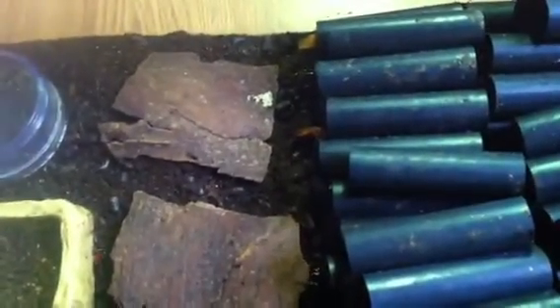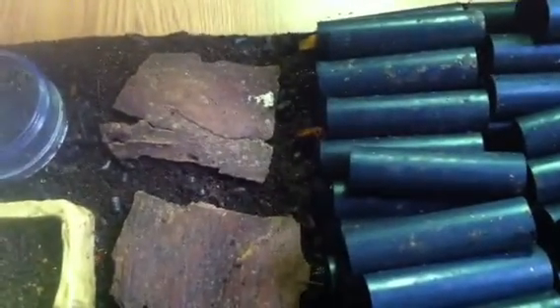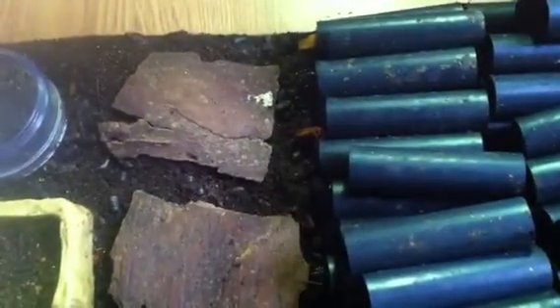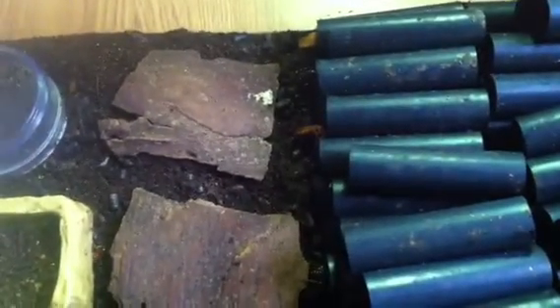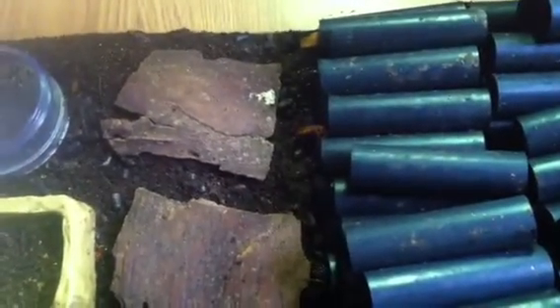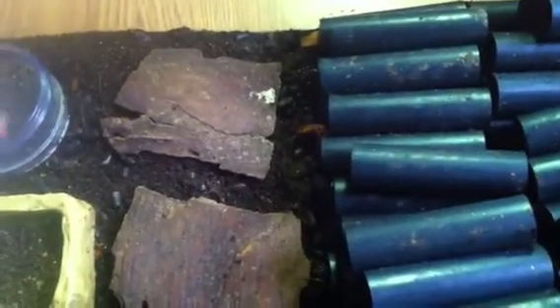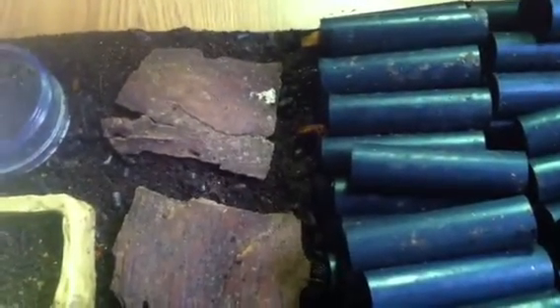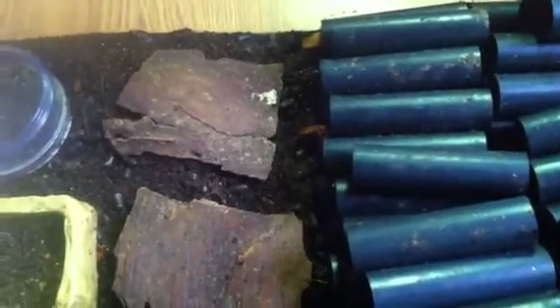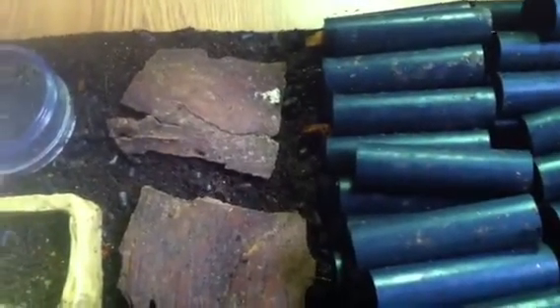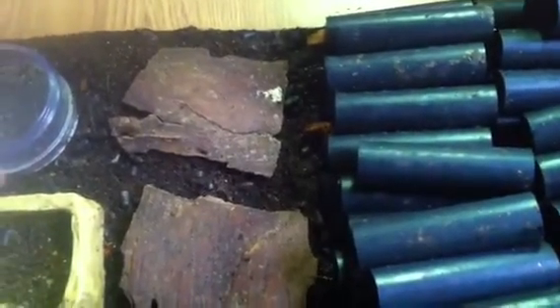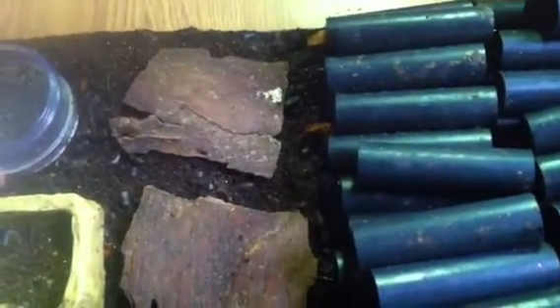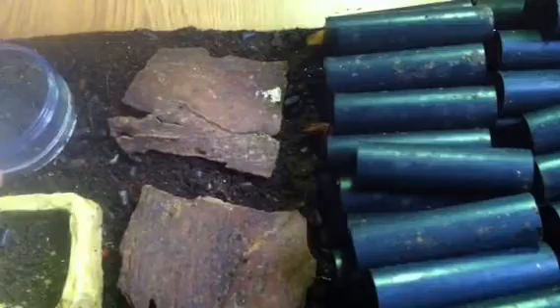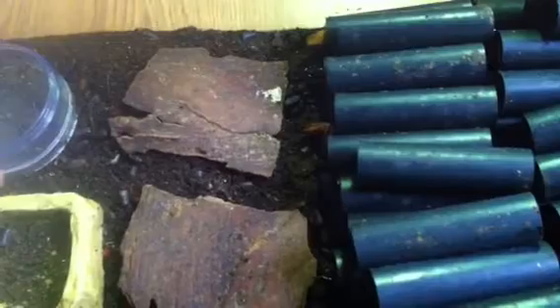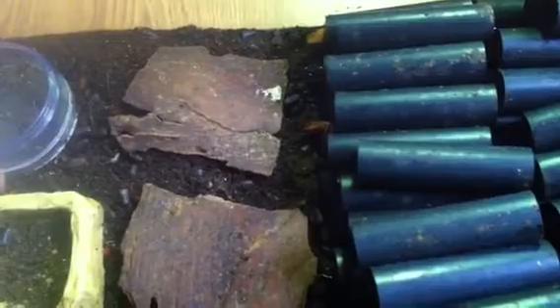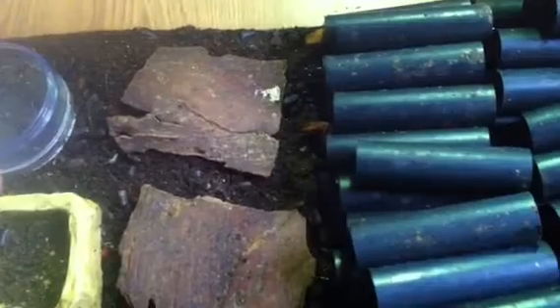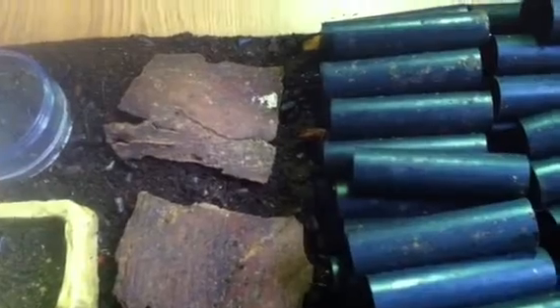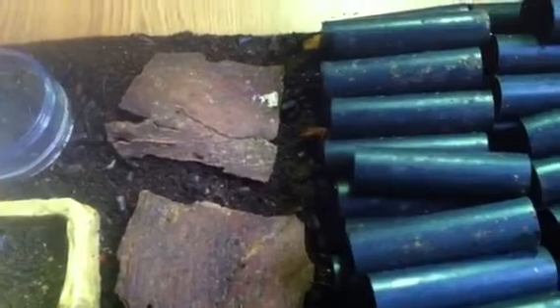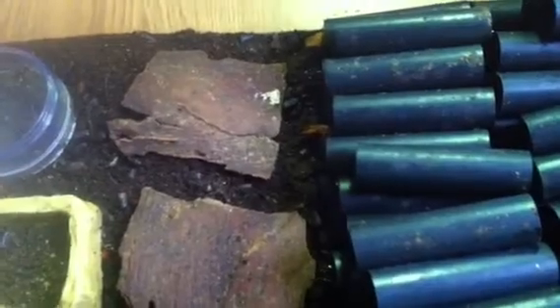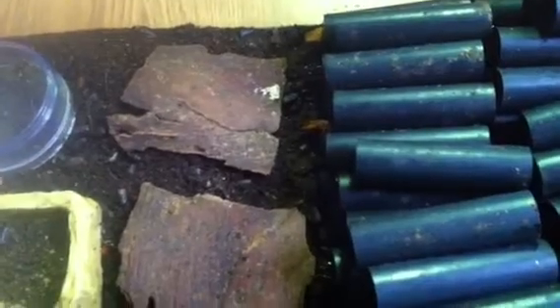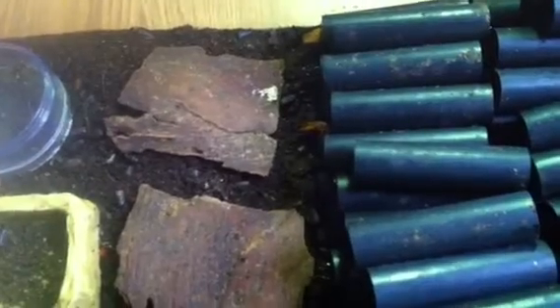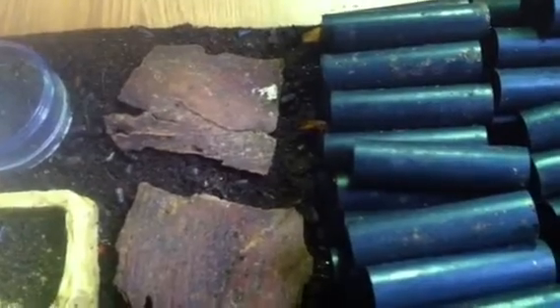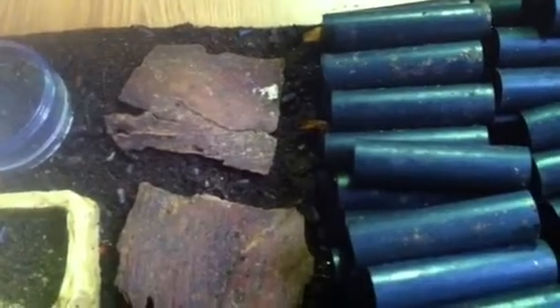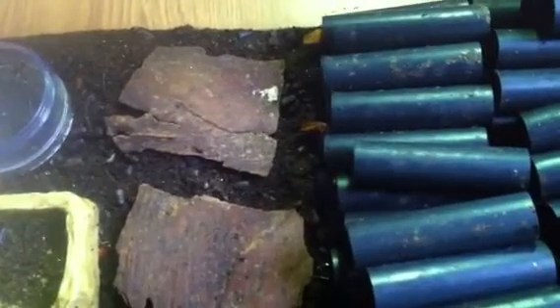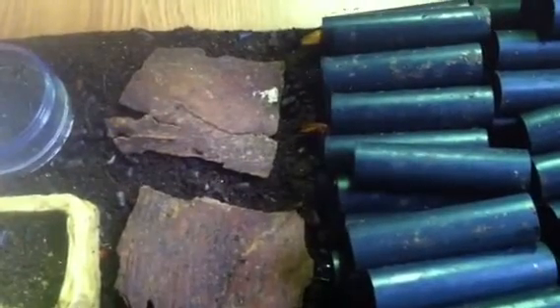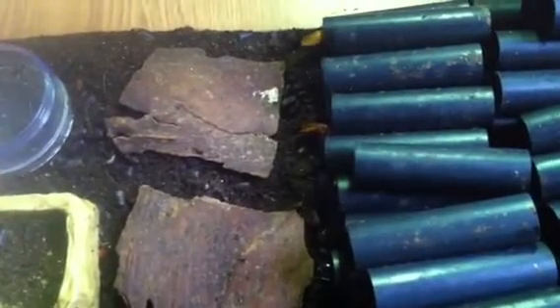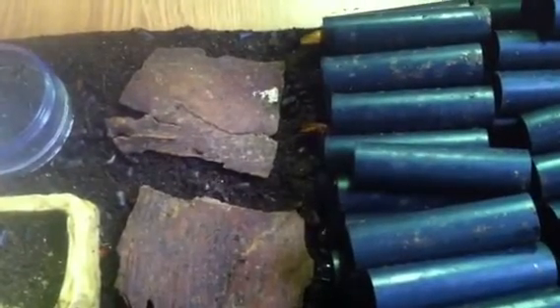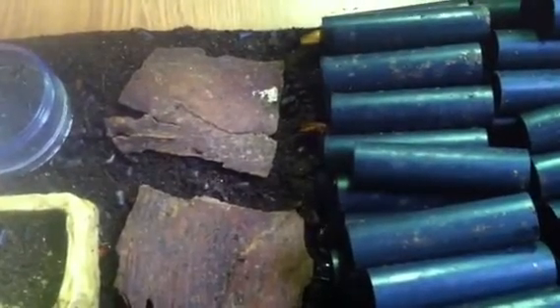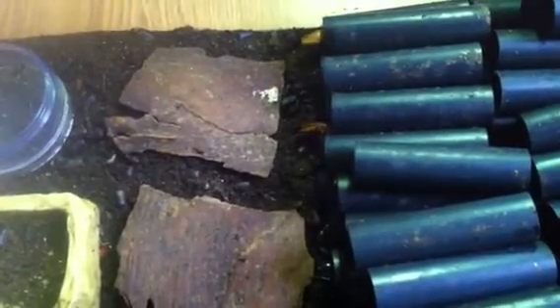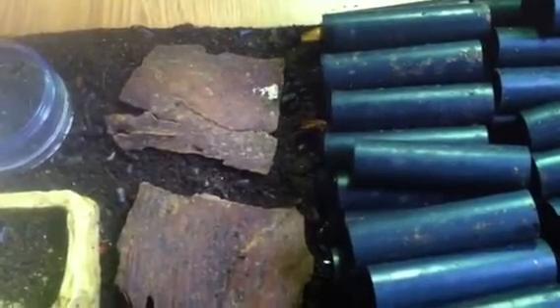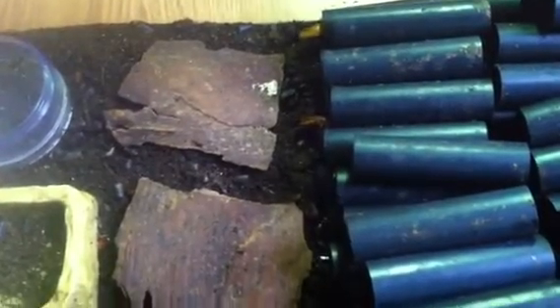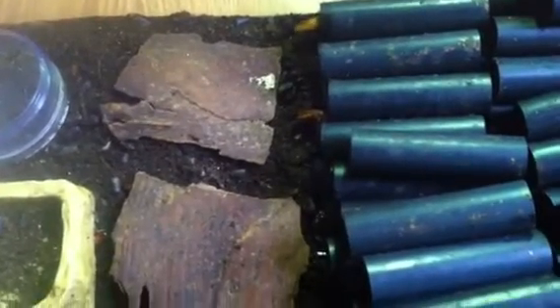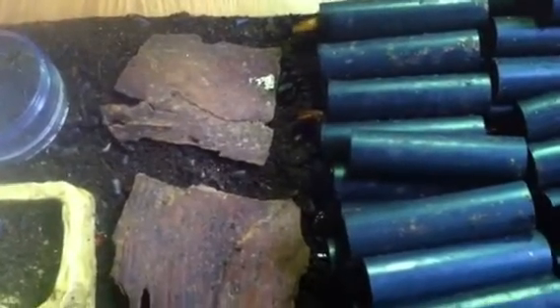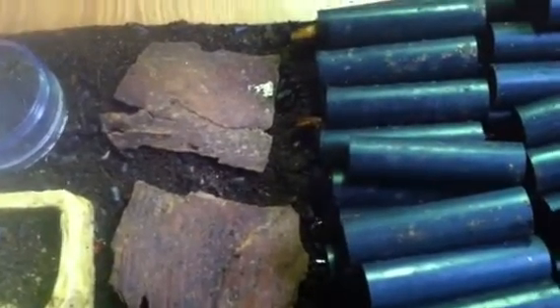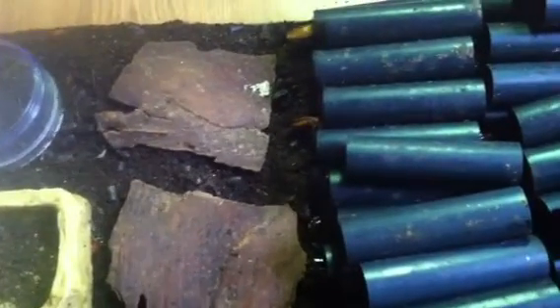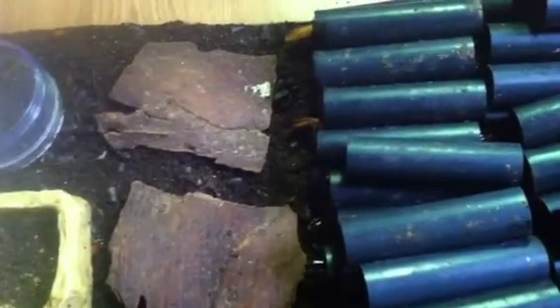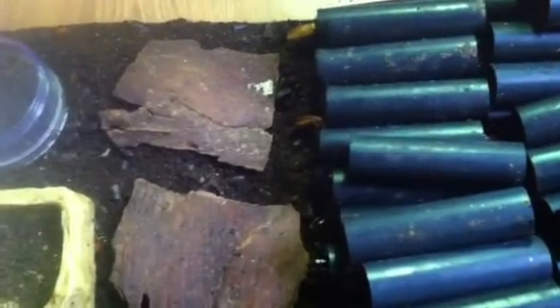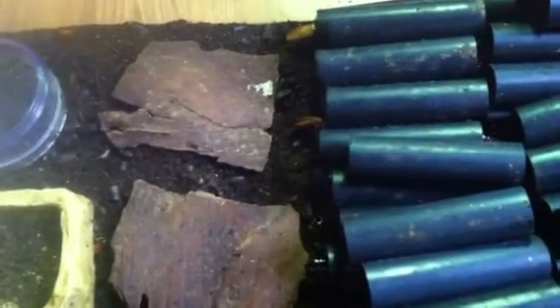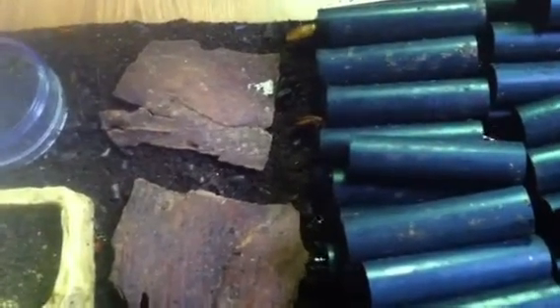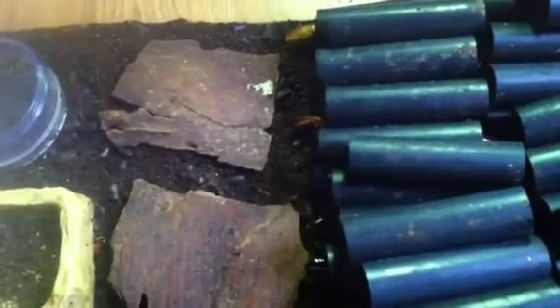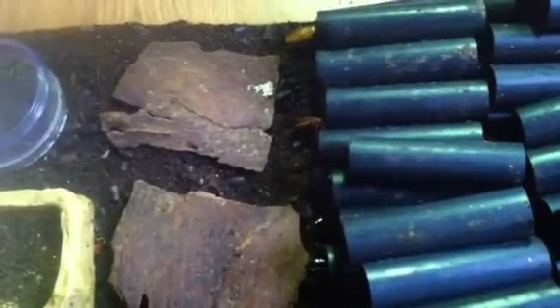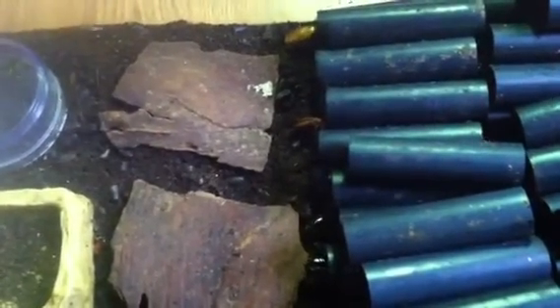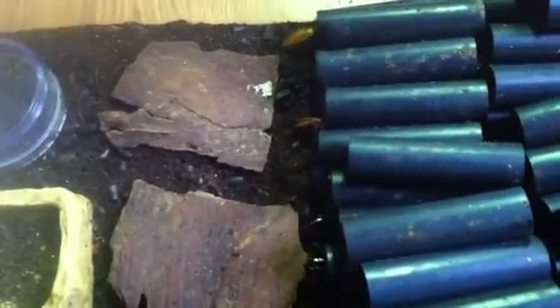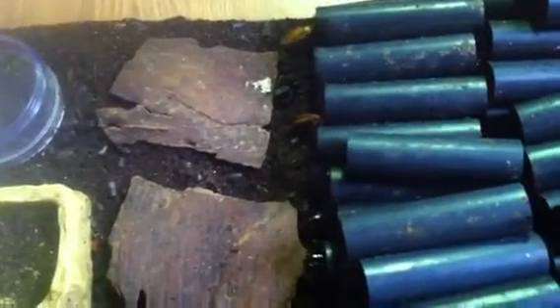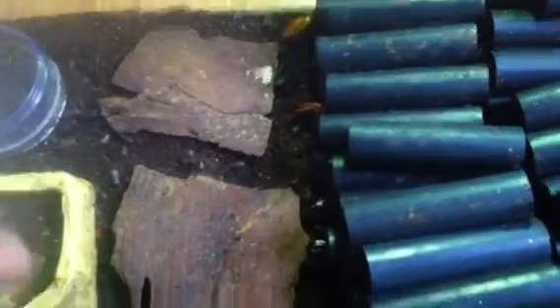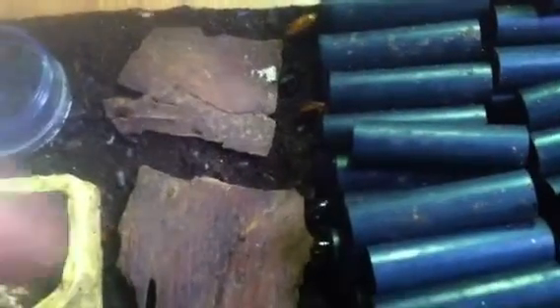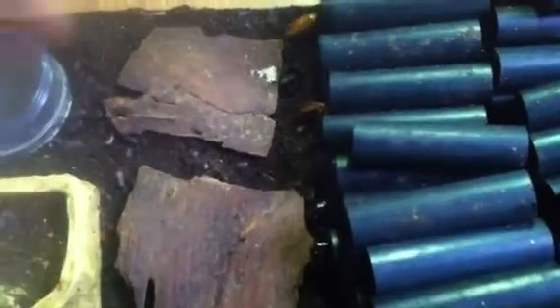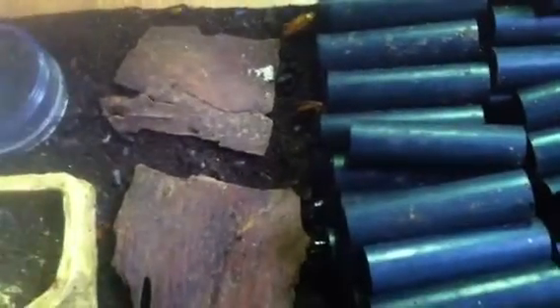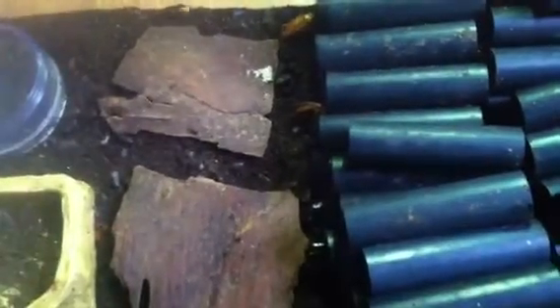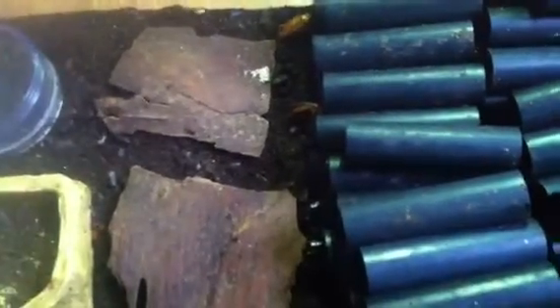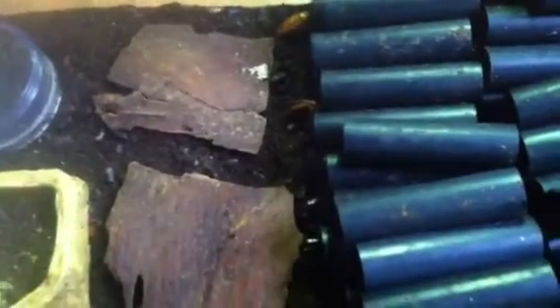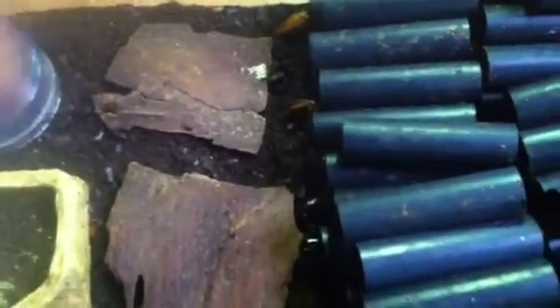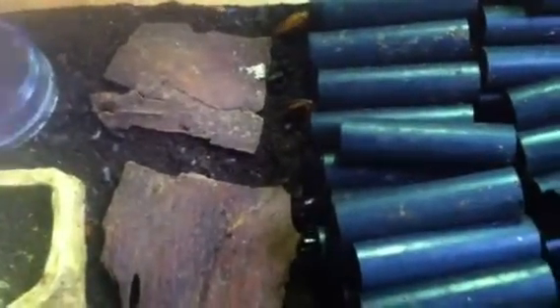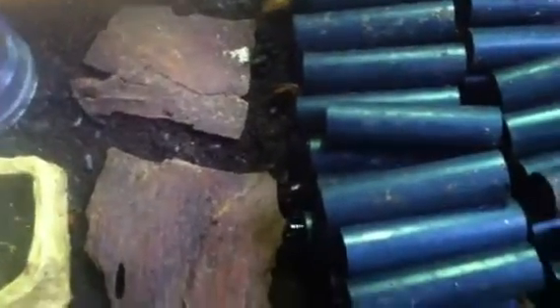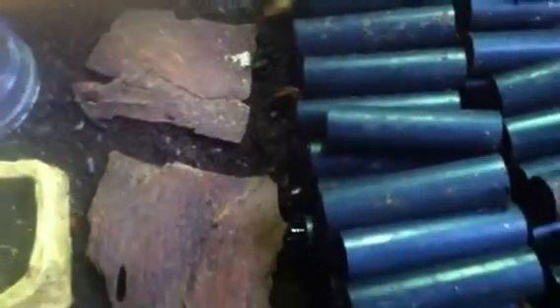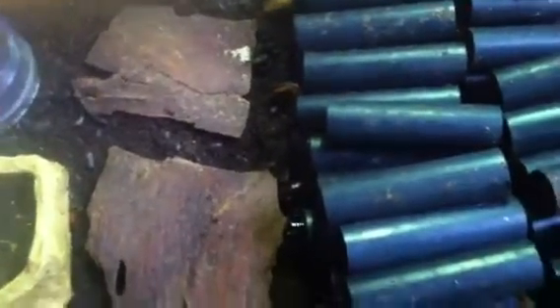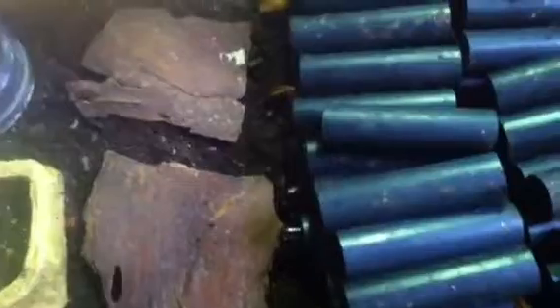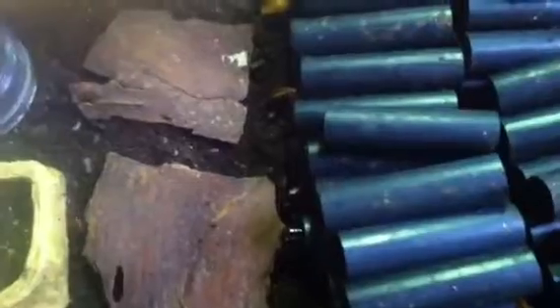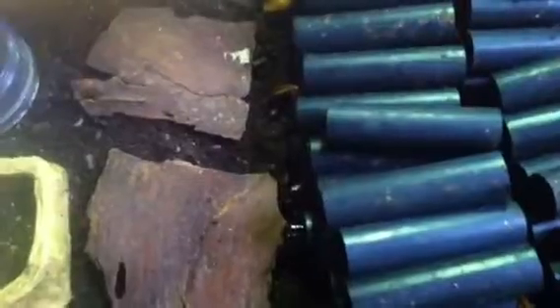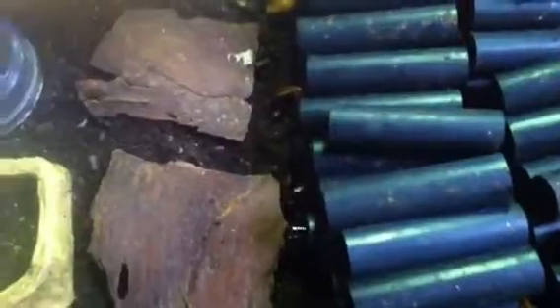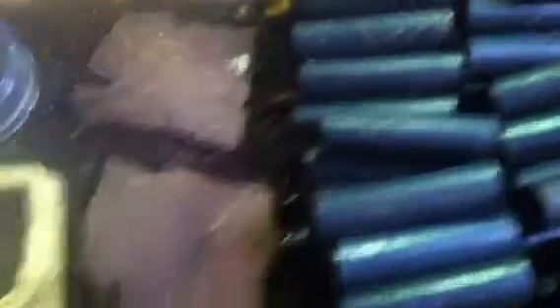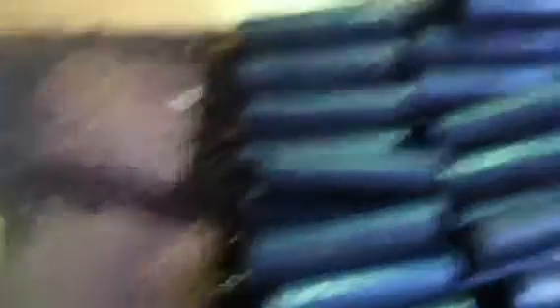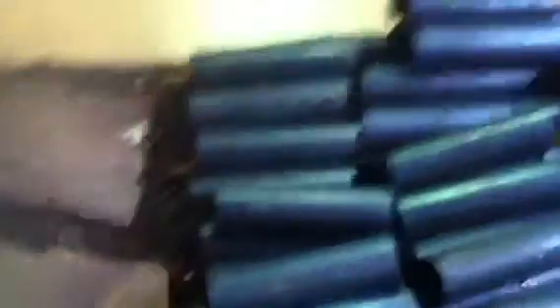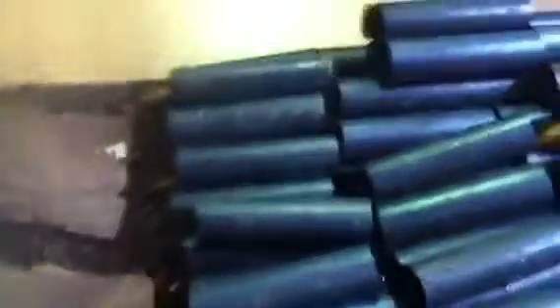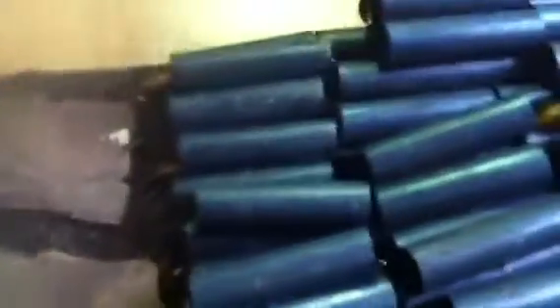I started with about 150 last year, got up to about 5,000 or so within a couple months' time, and then I reduced the colony back down to just a couple hundred.